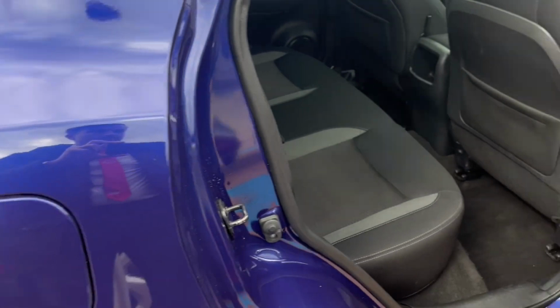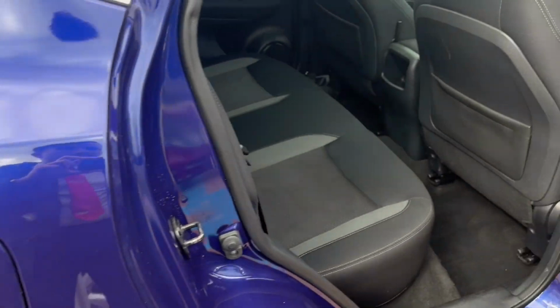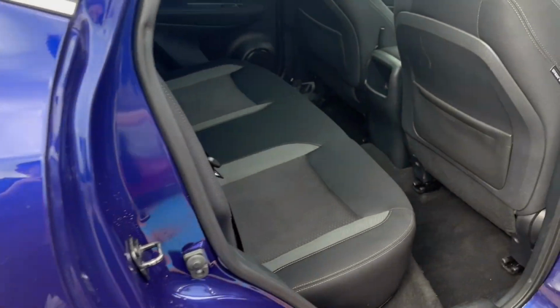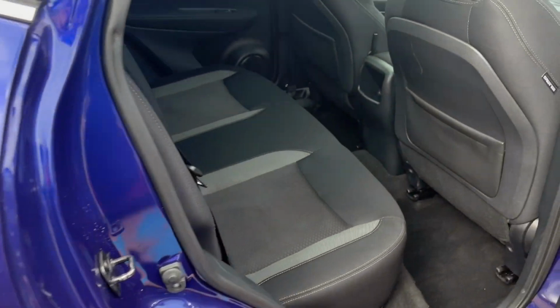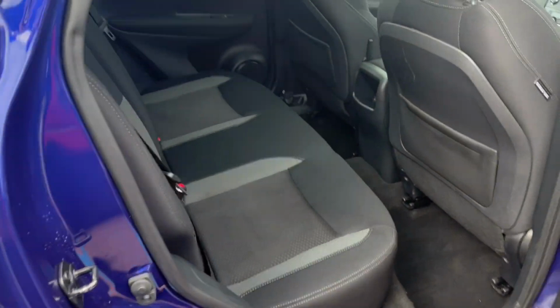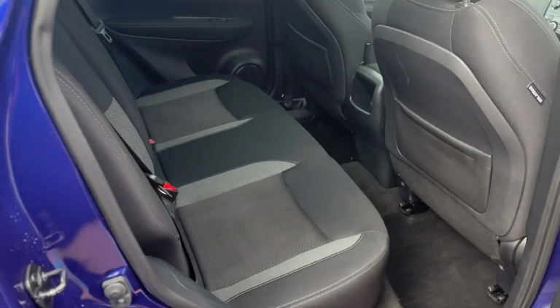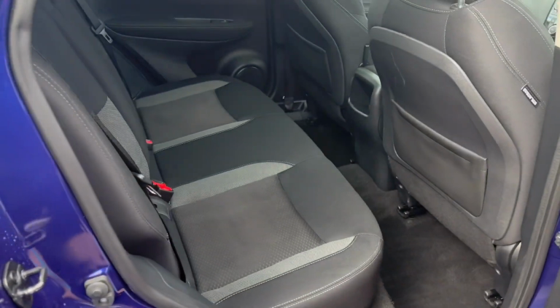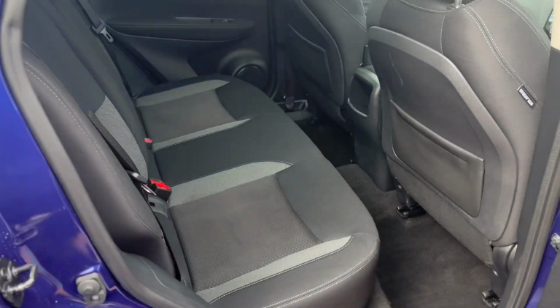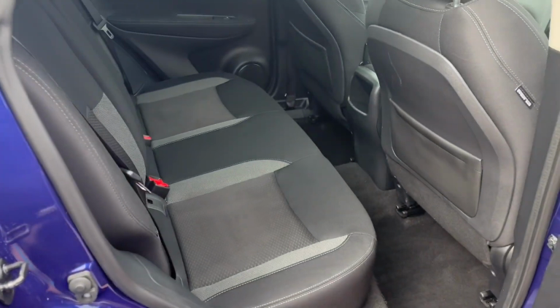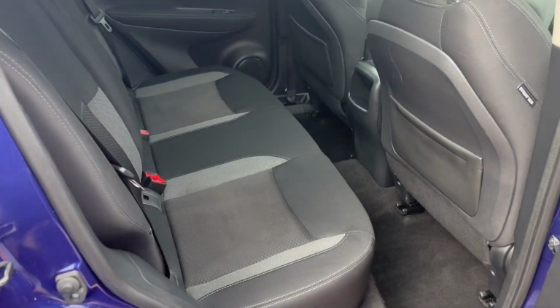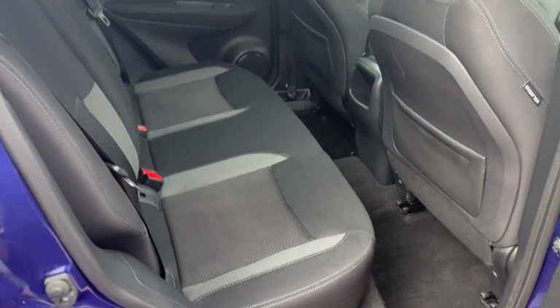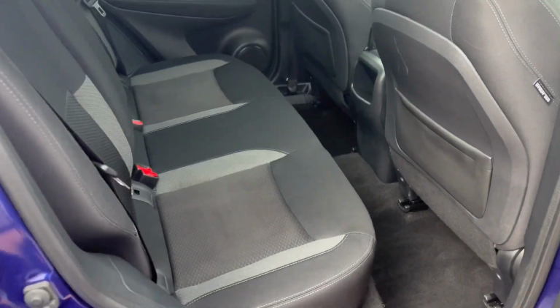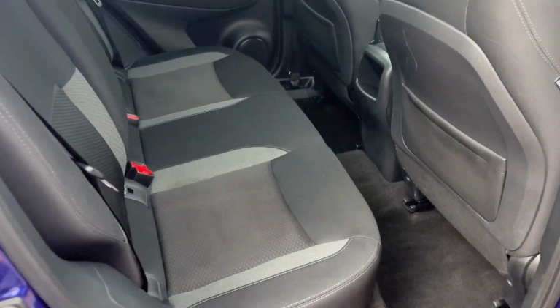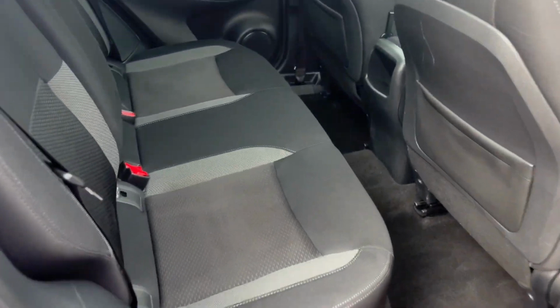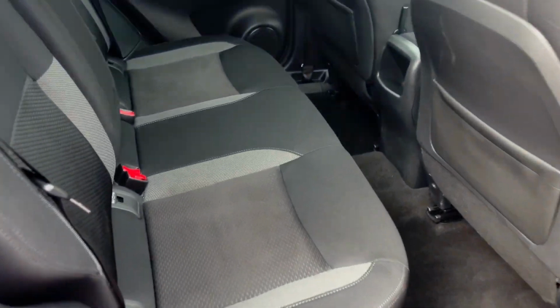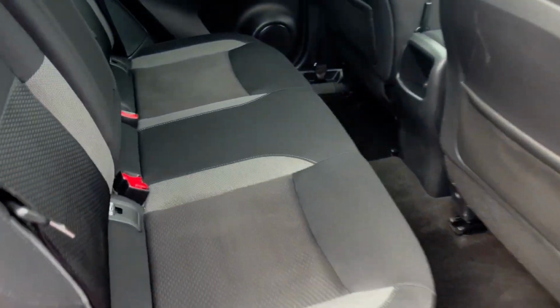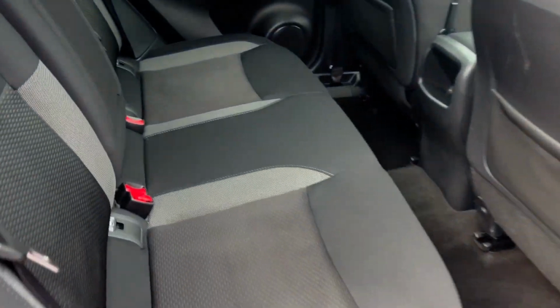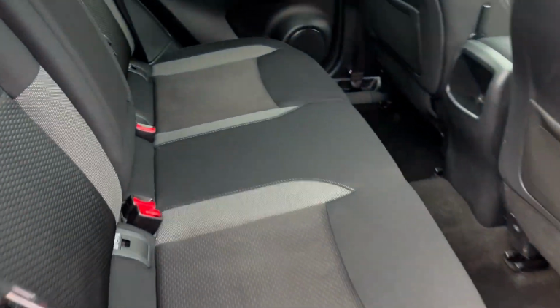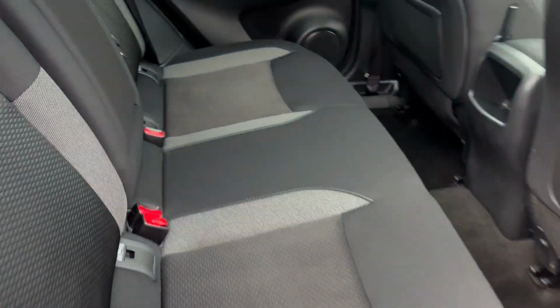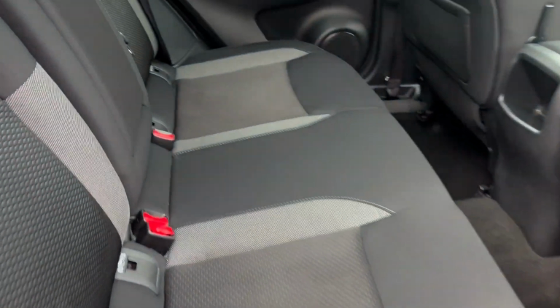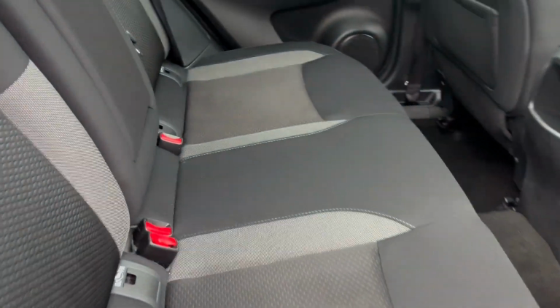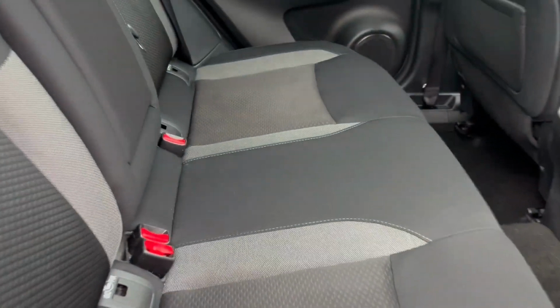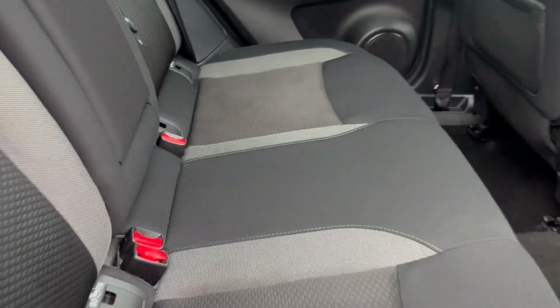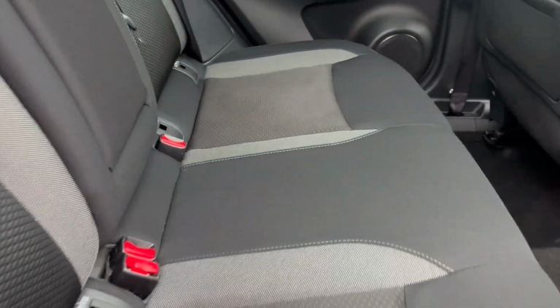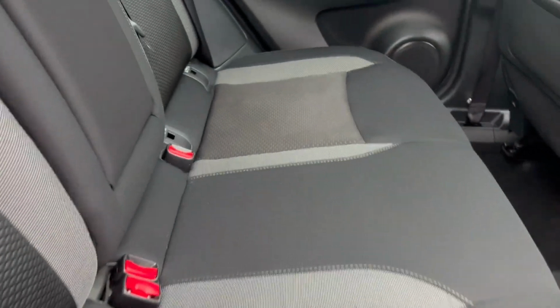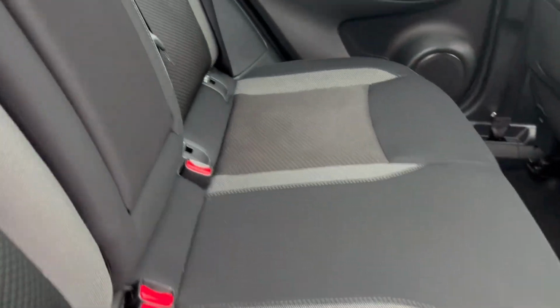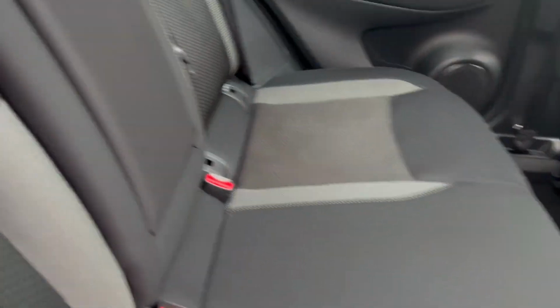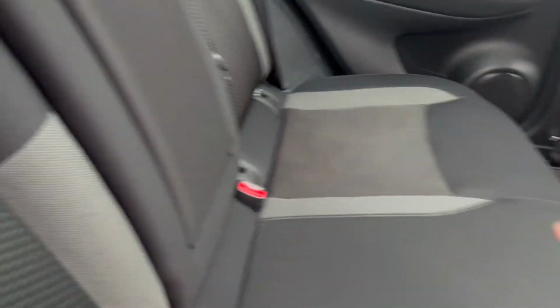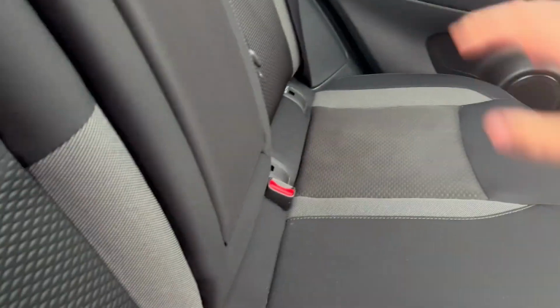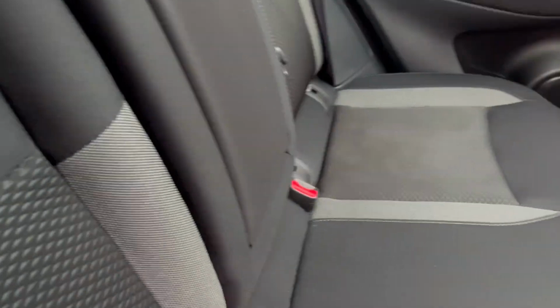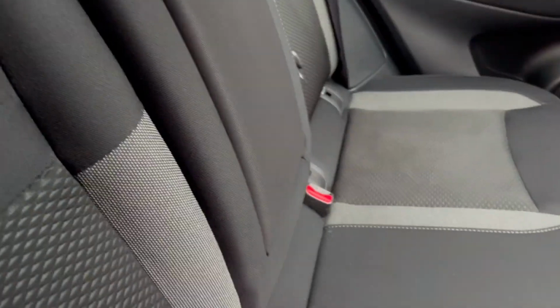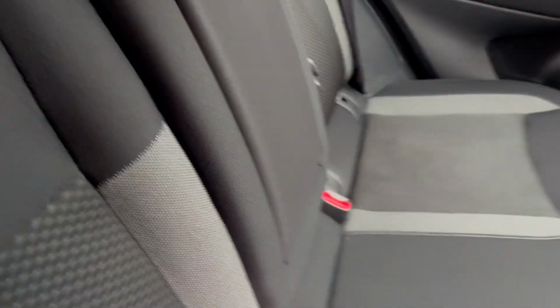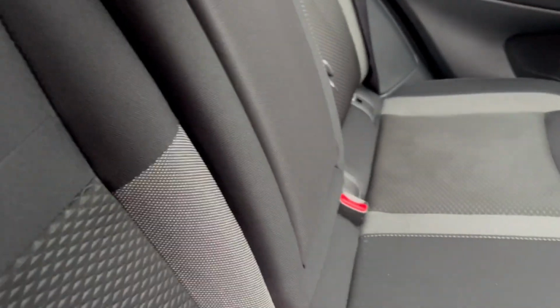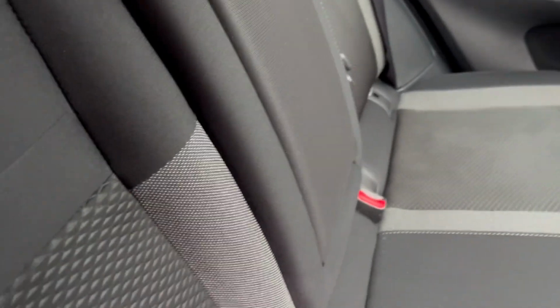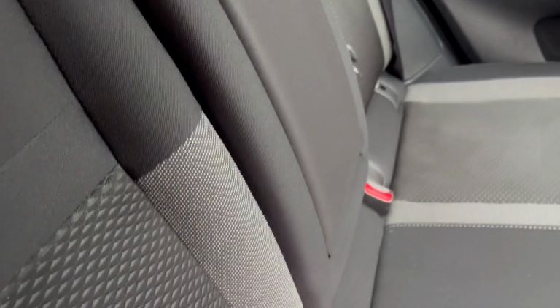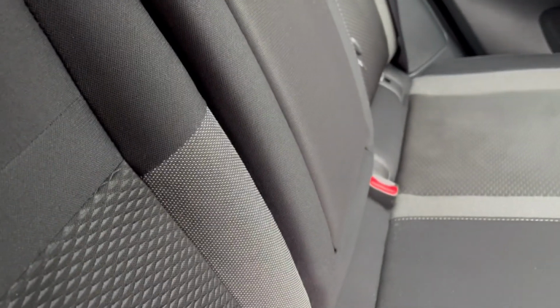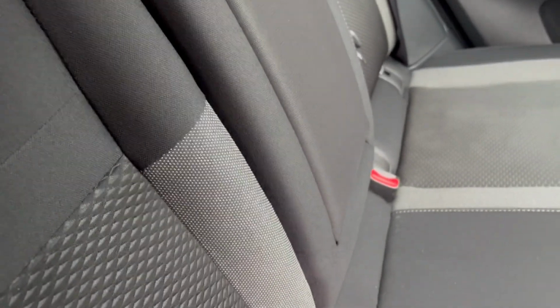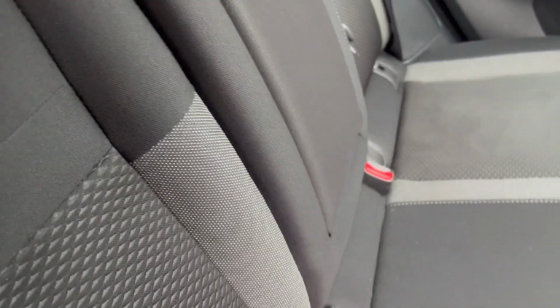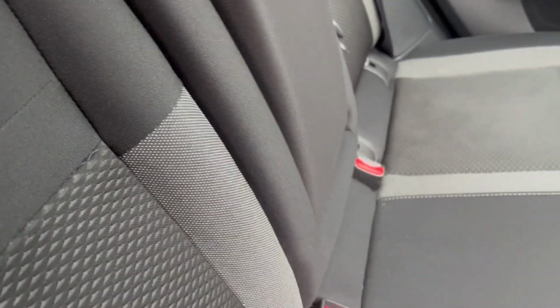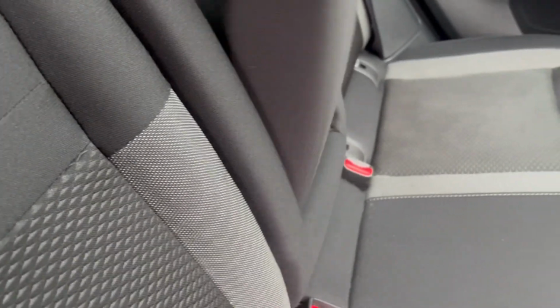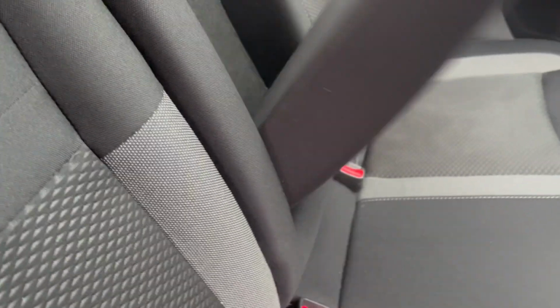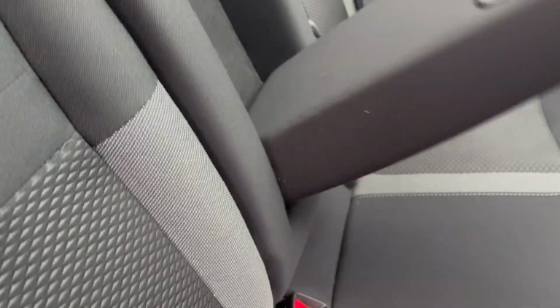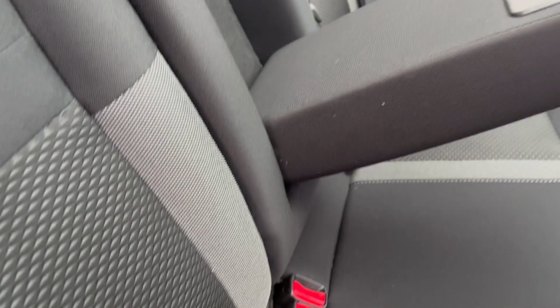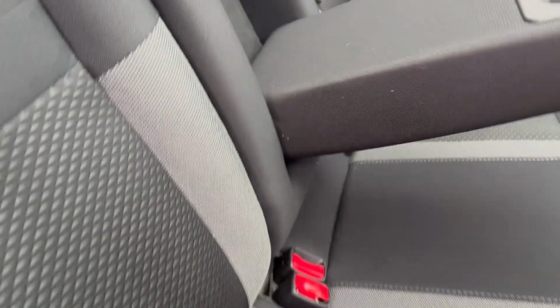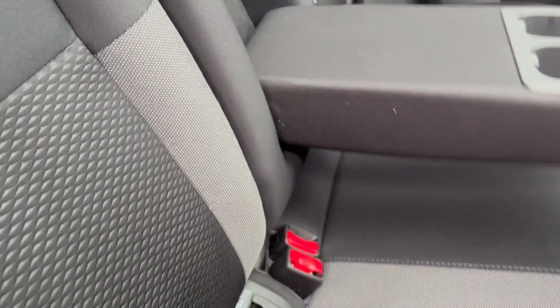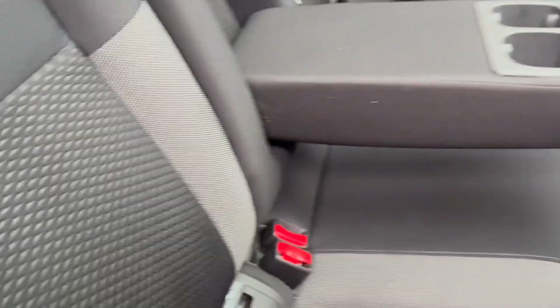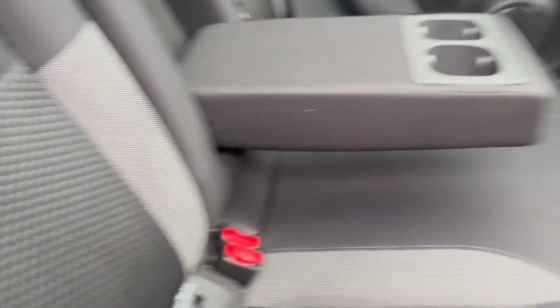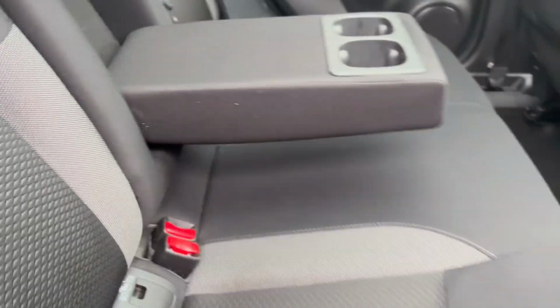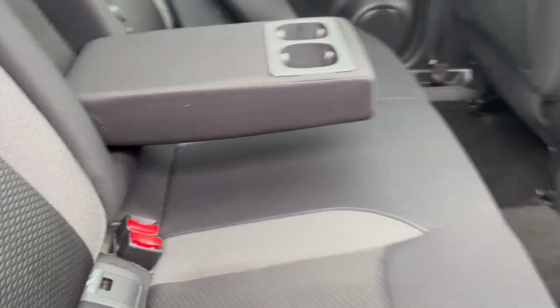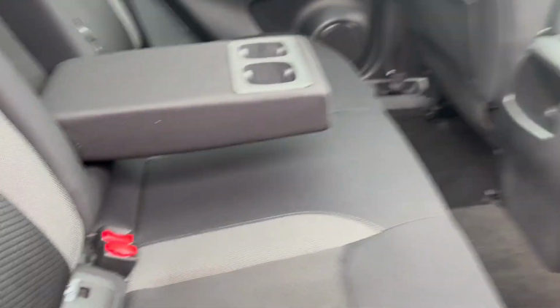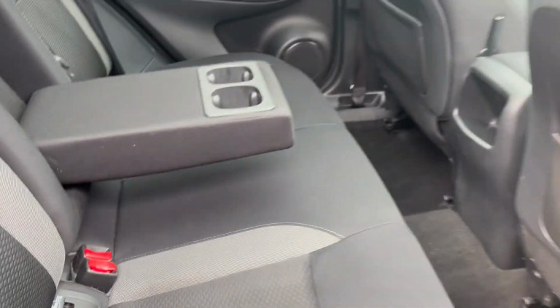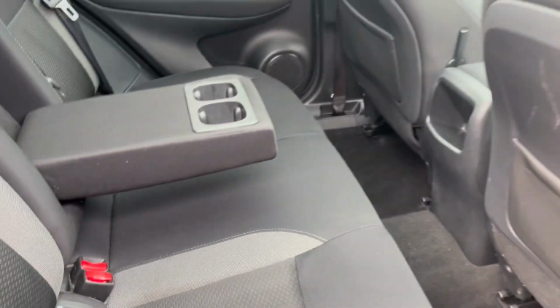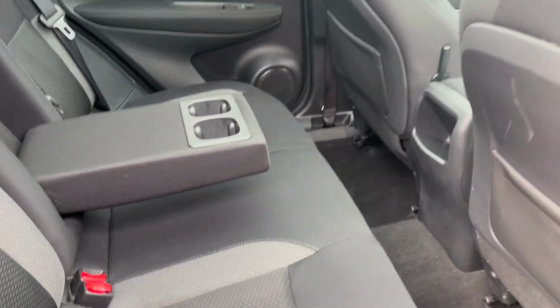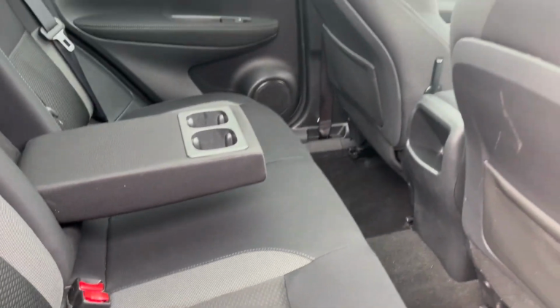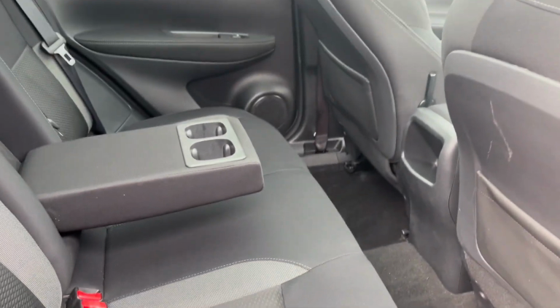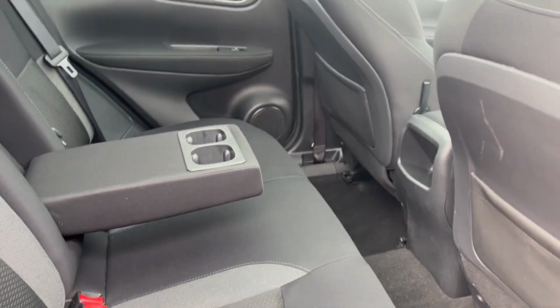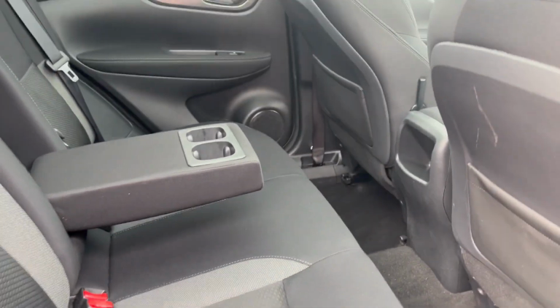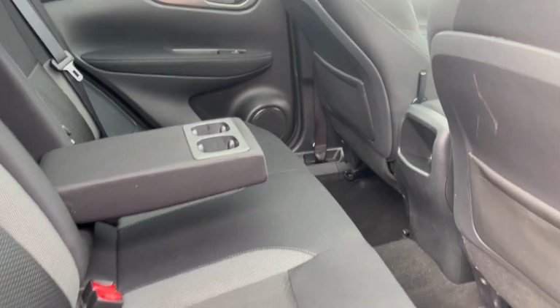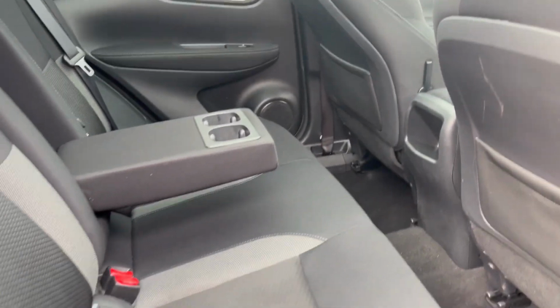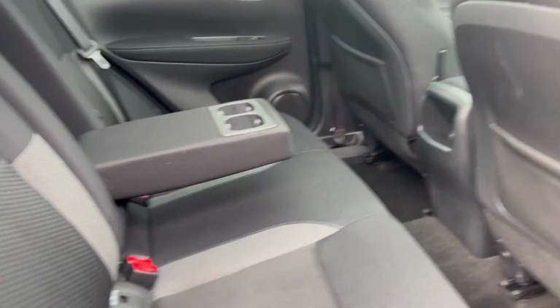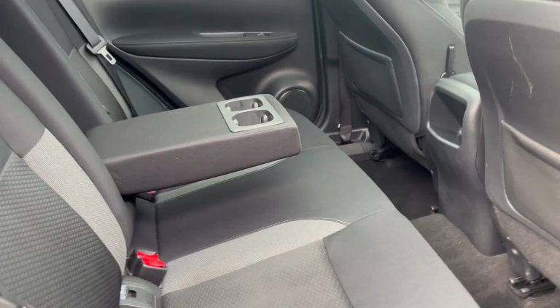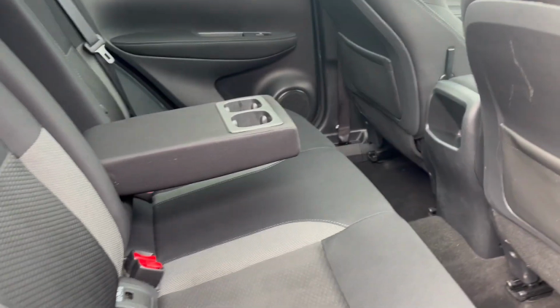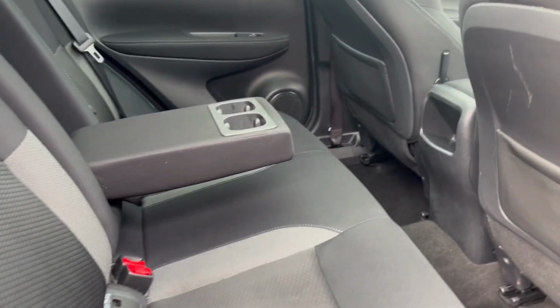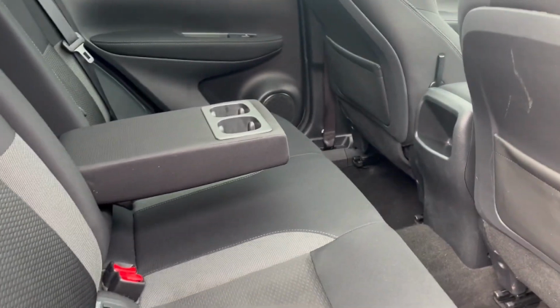Moving on to the back, you can see it's all black cloth again, and you've also got a nice little armrest and cup holders for those passengers in the back.